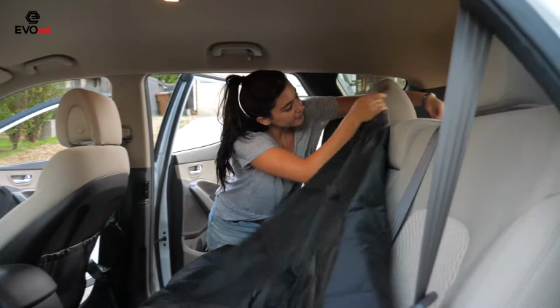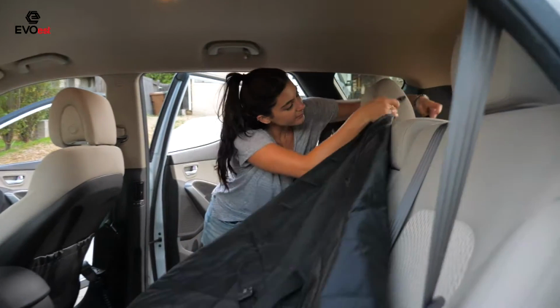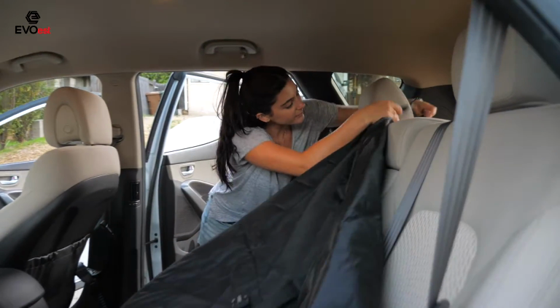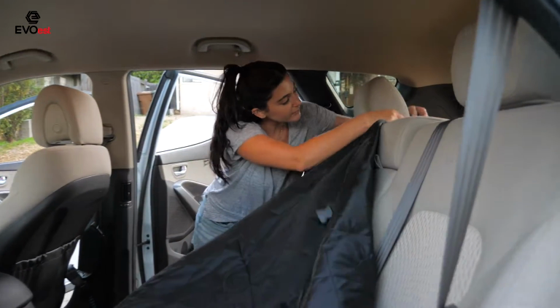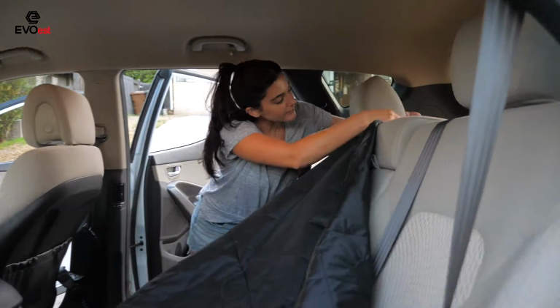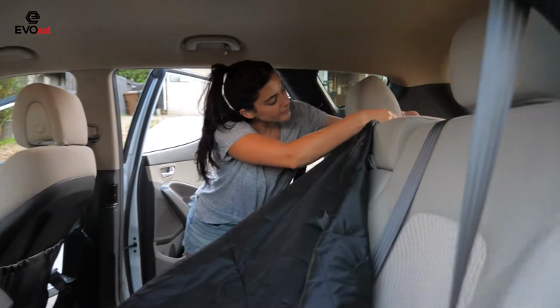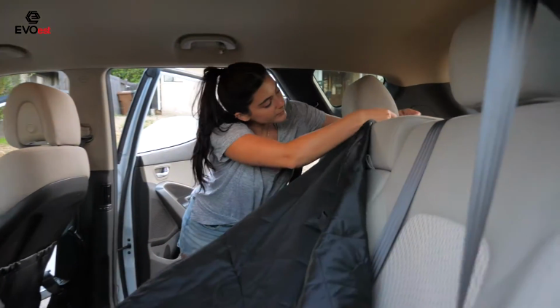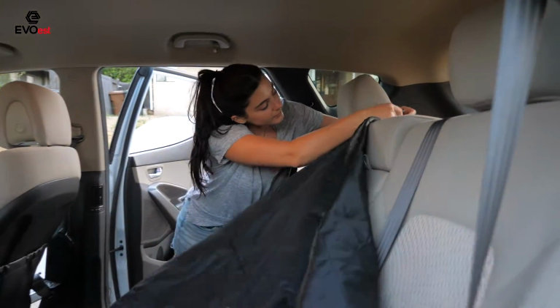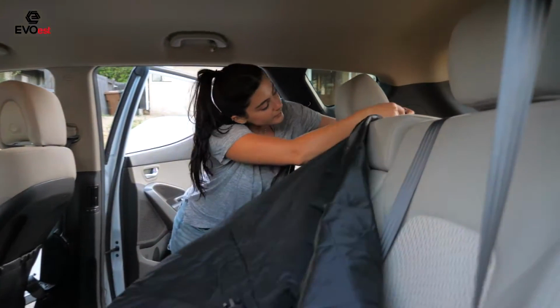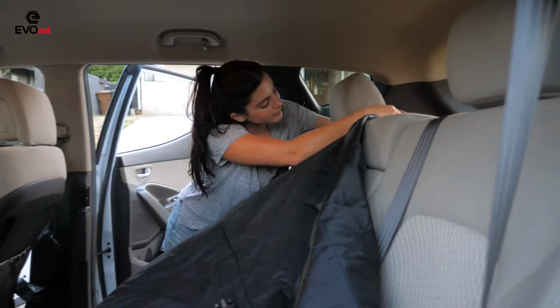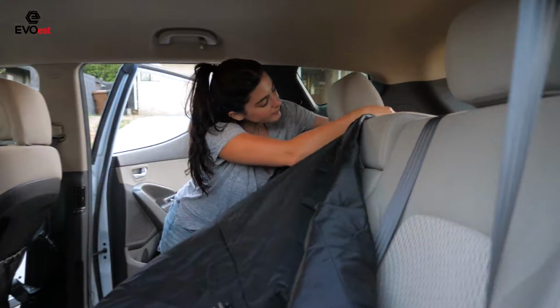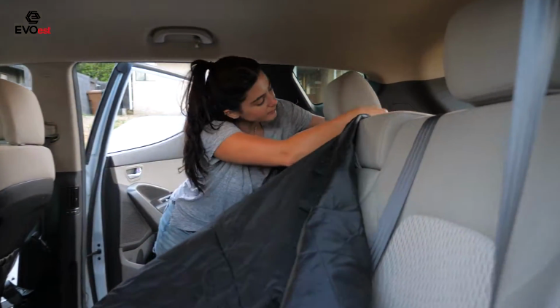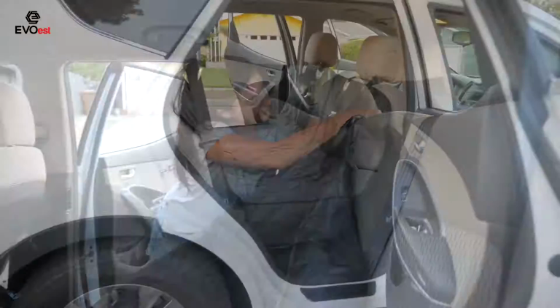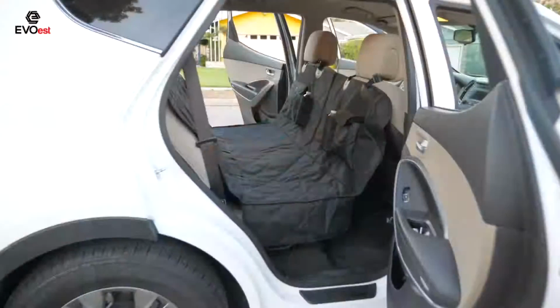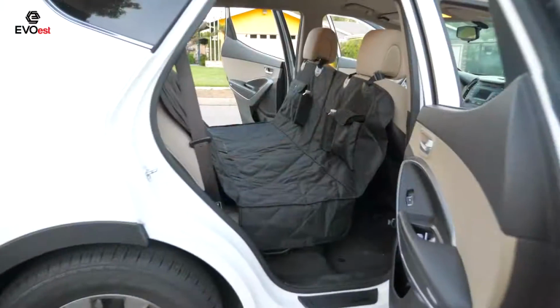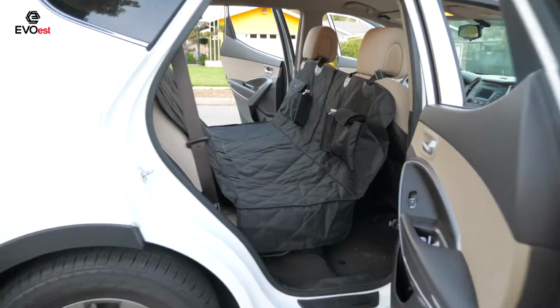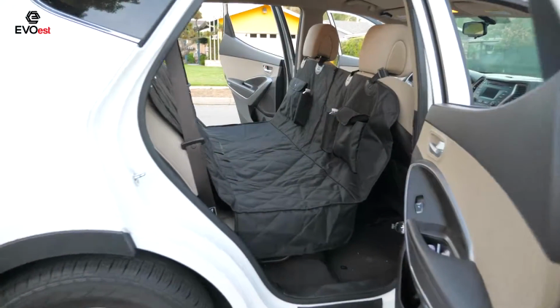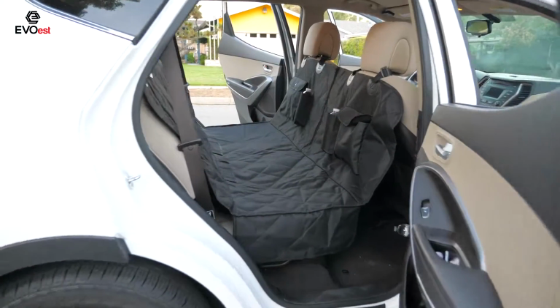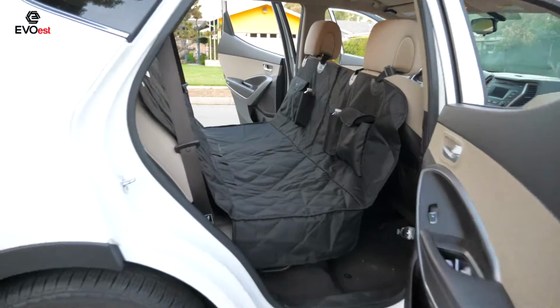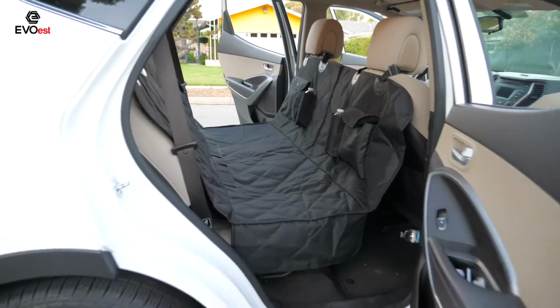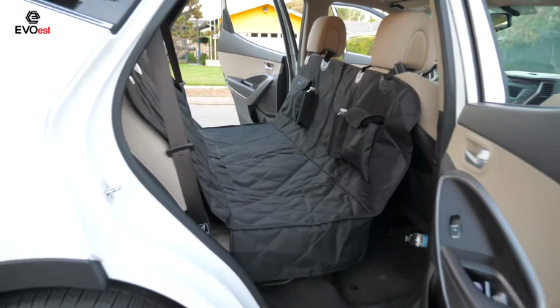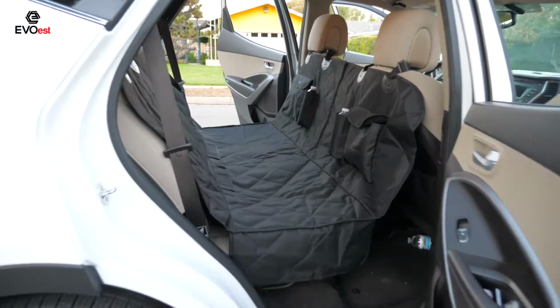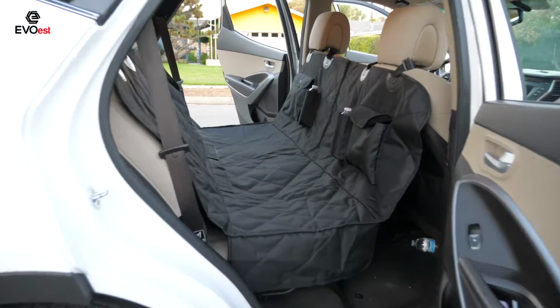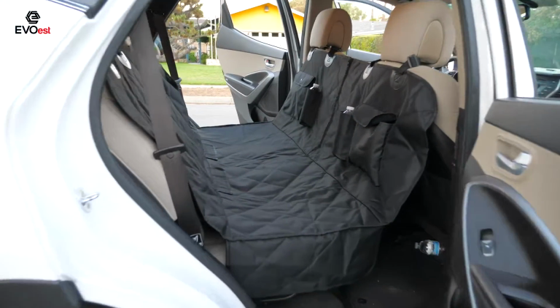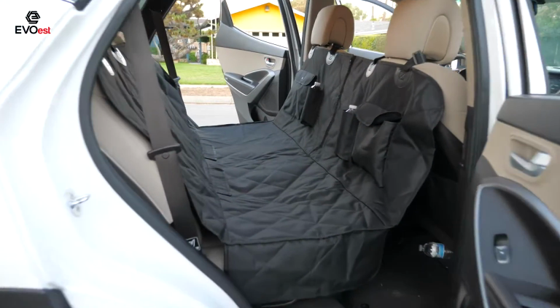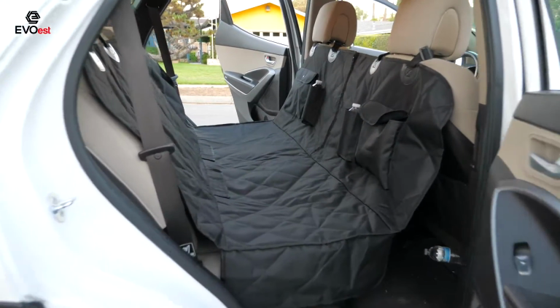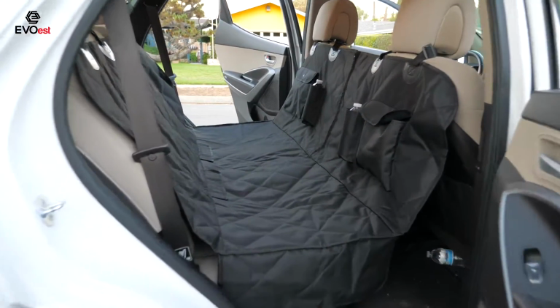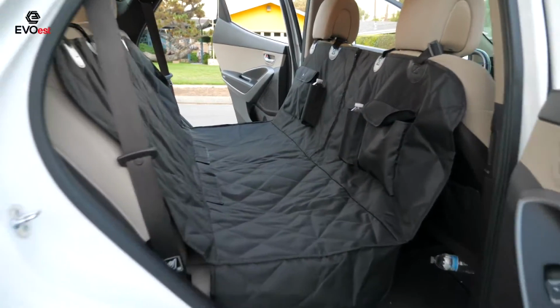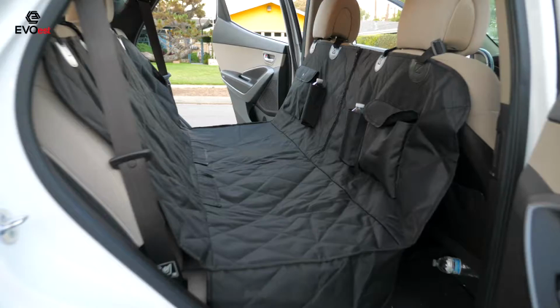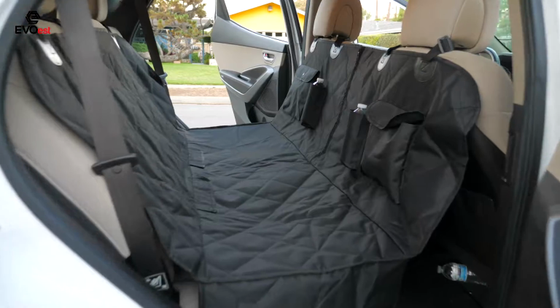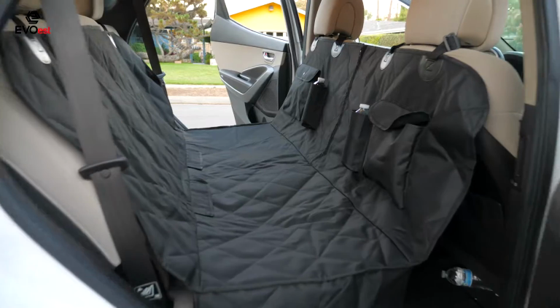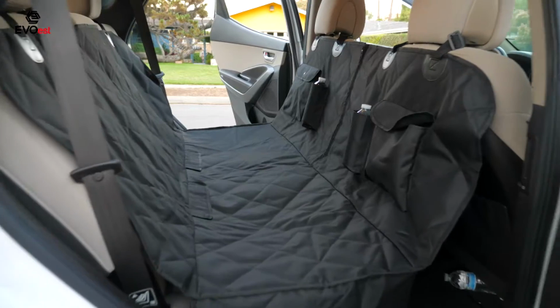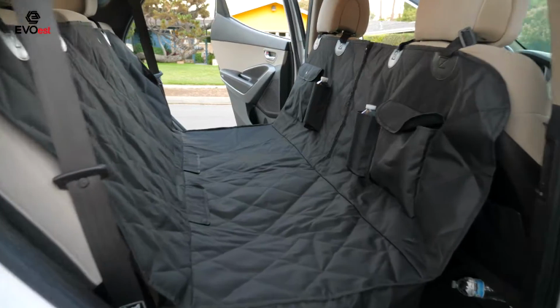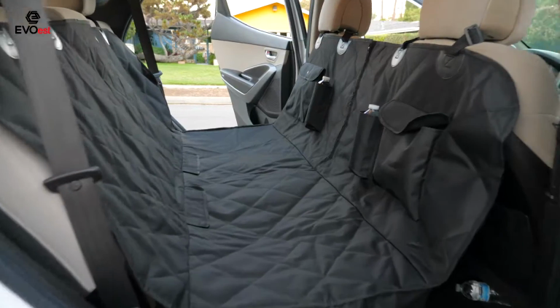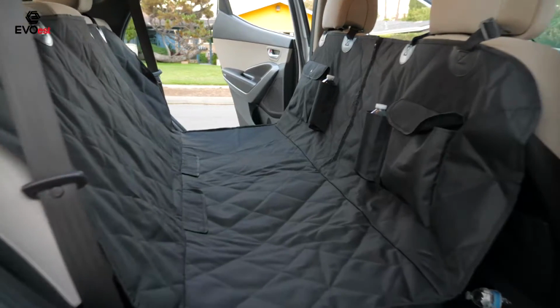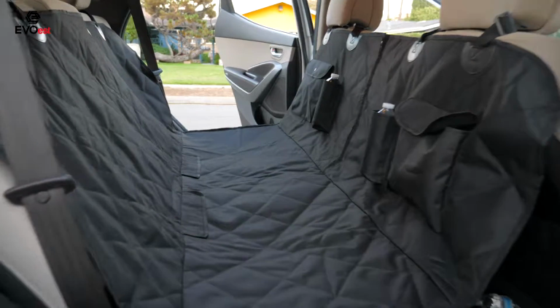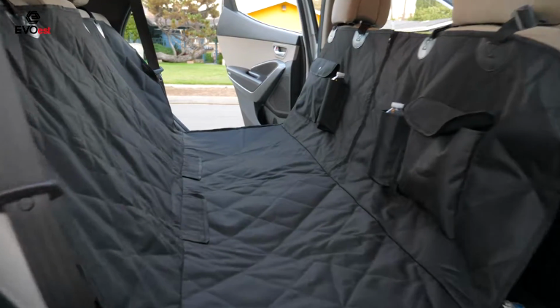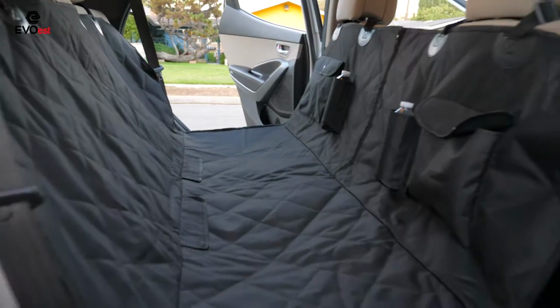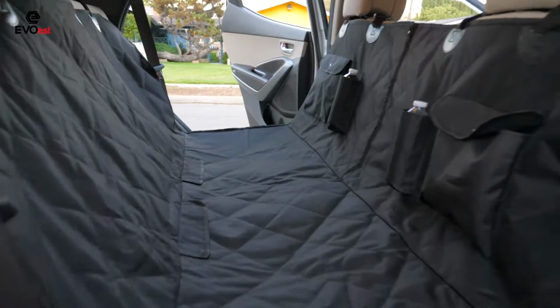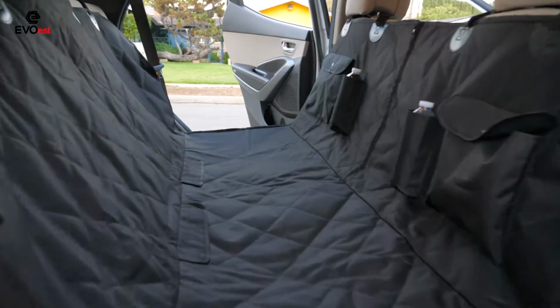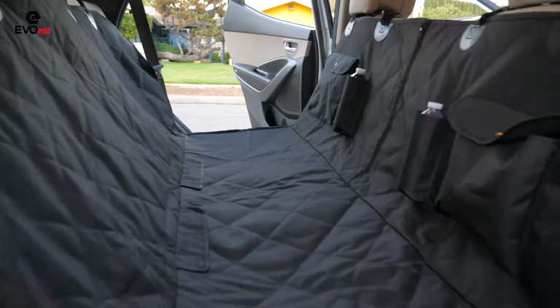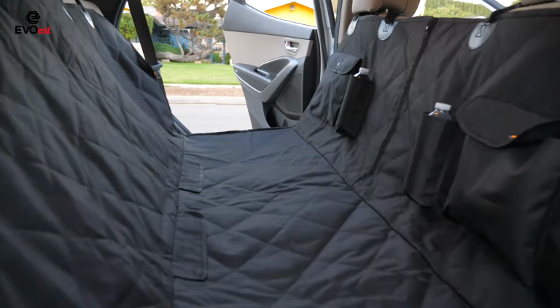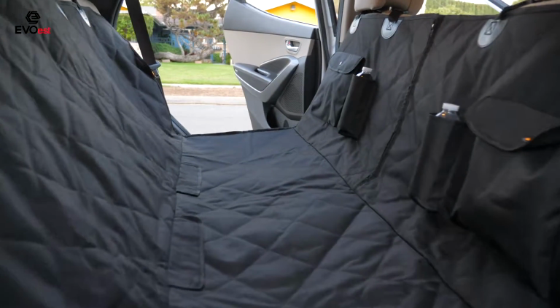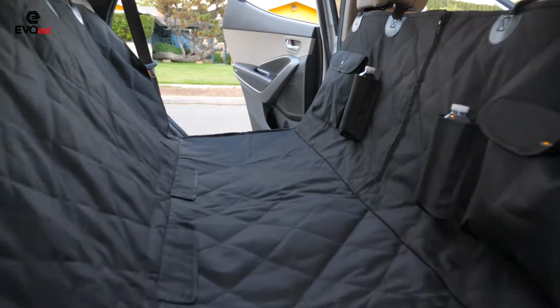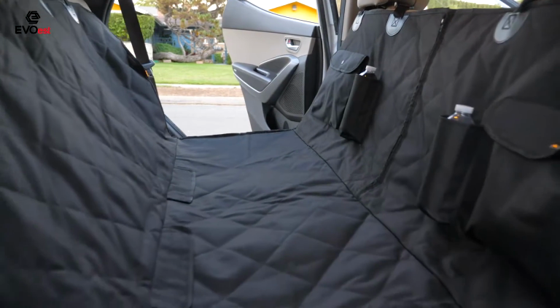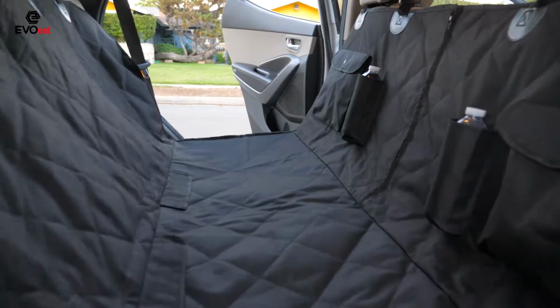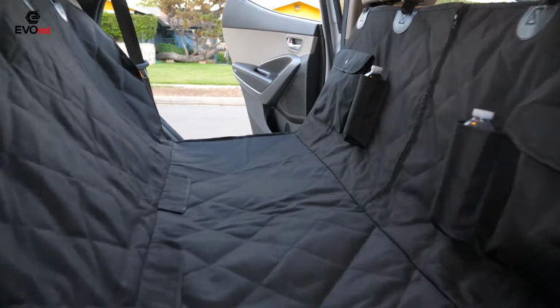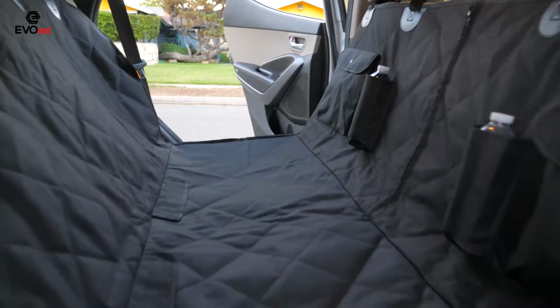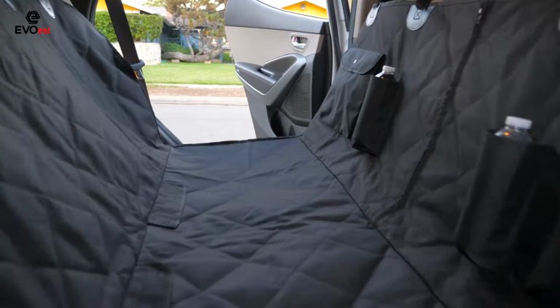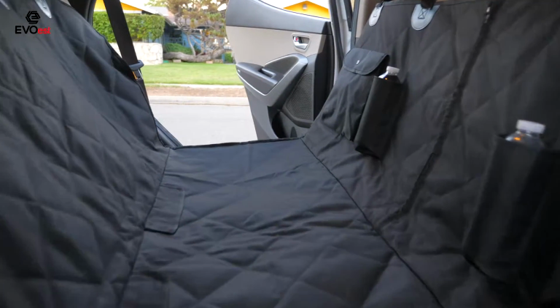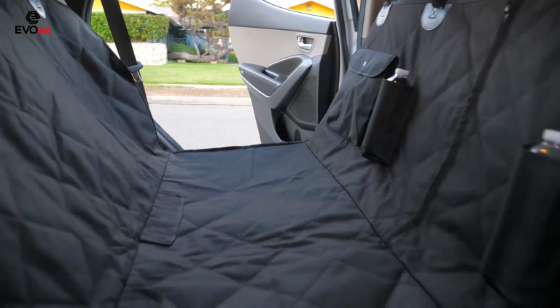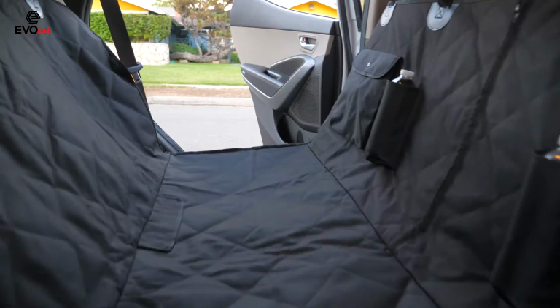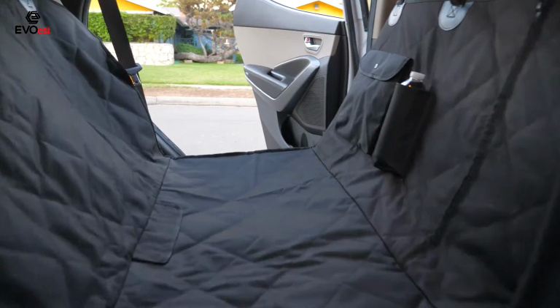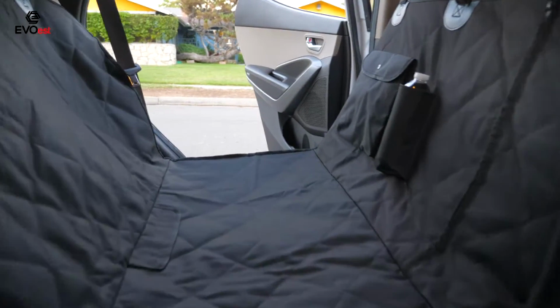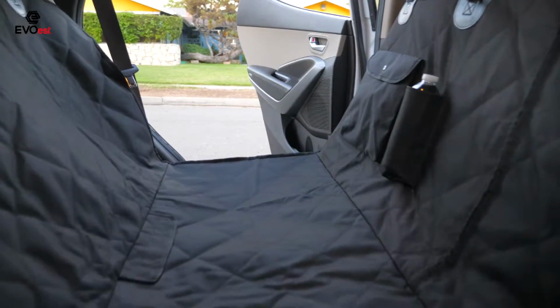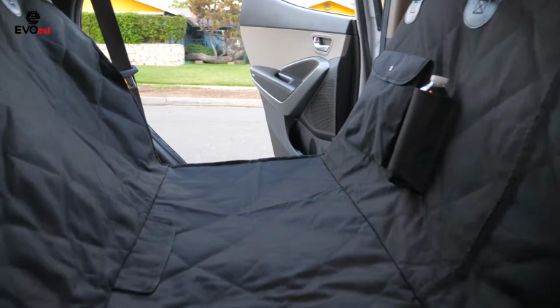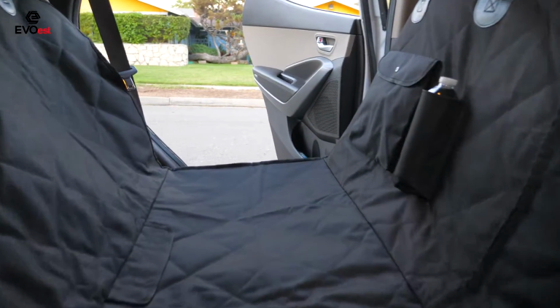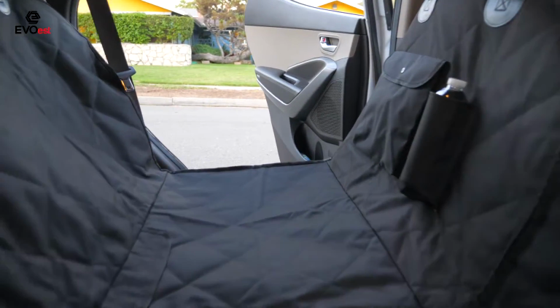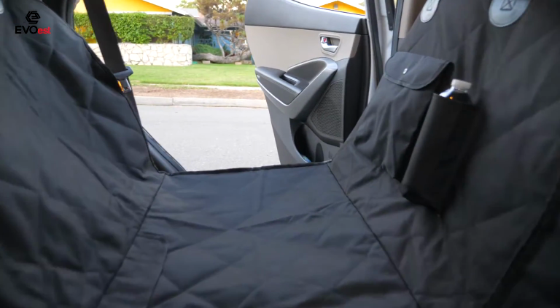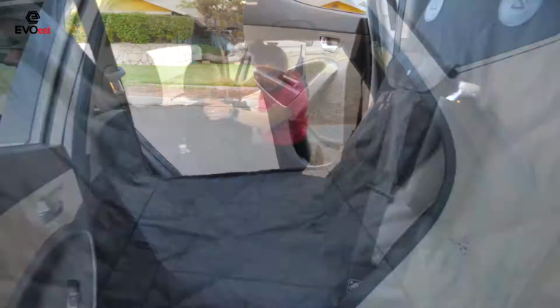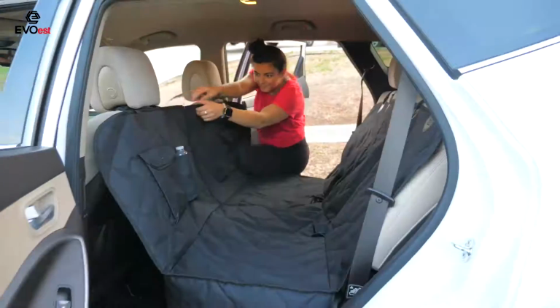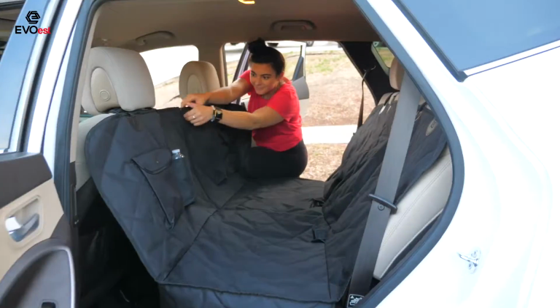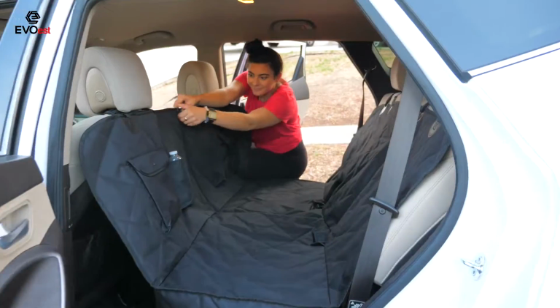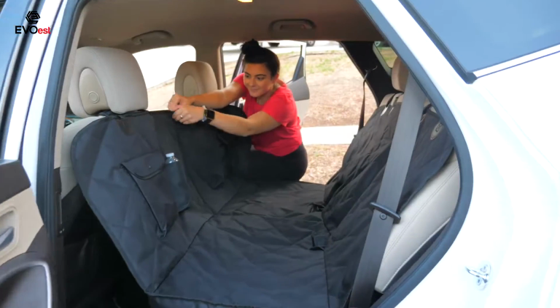Use it as bench coverage for your car seats, turn it into a hammock, or lay it in your trunk as a pet mat.